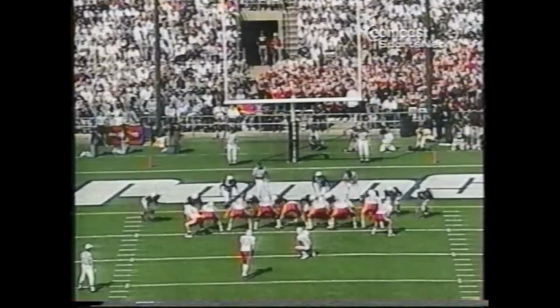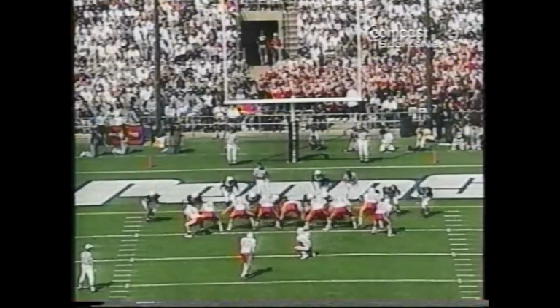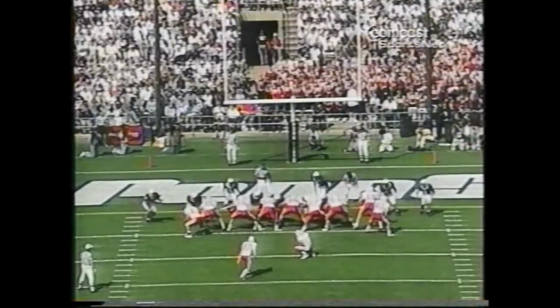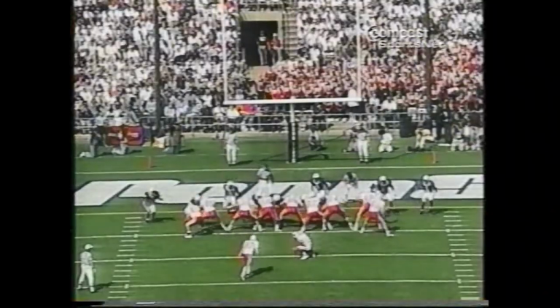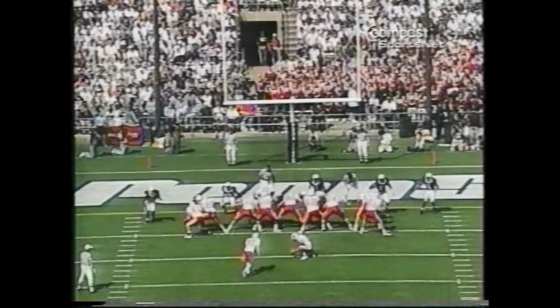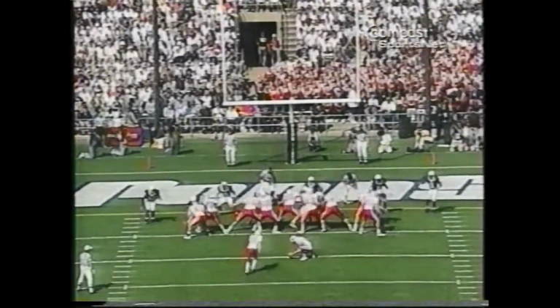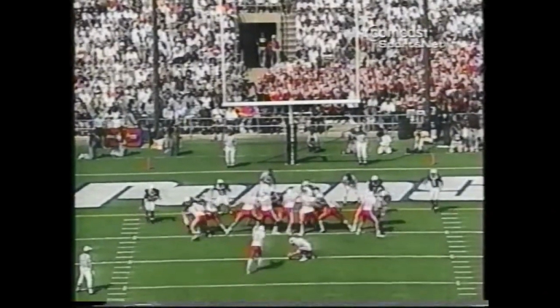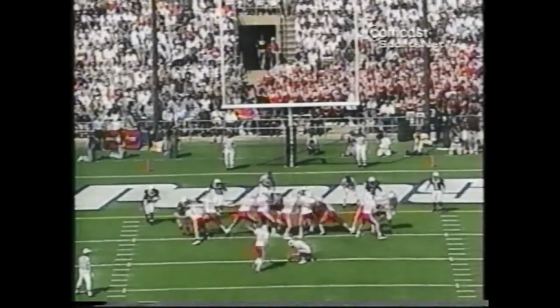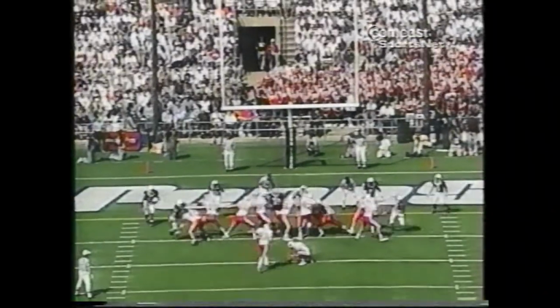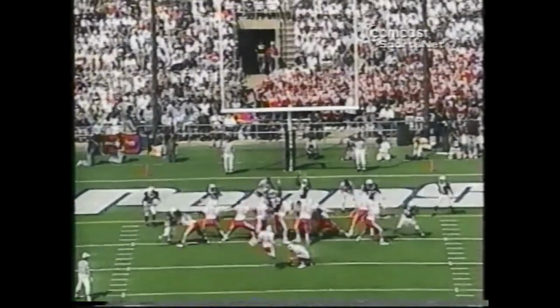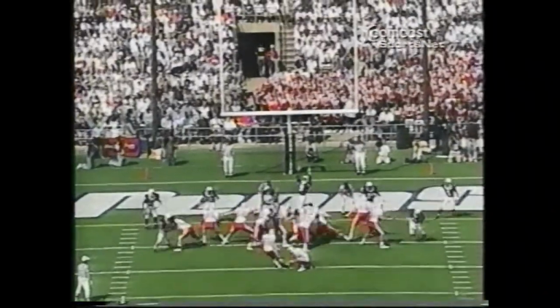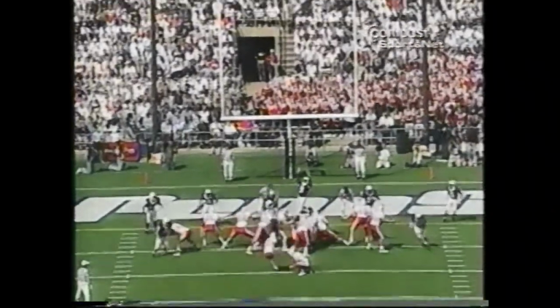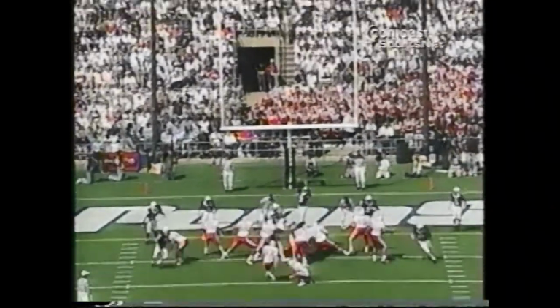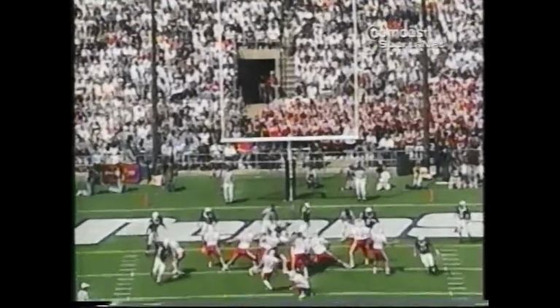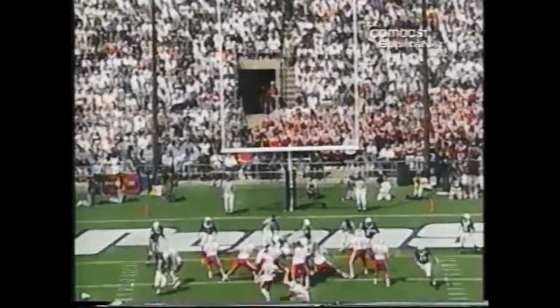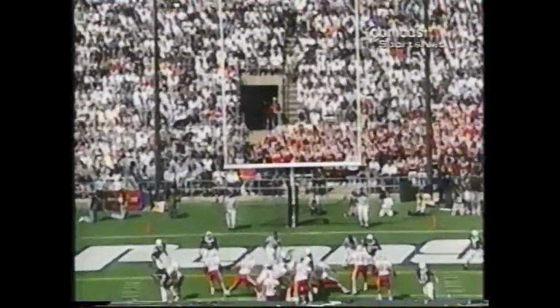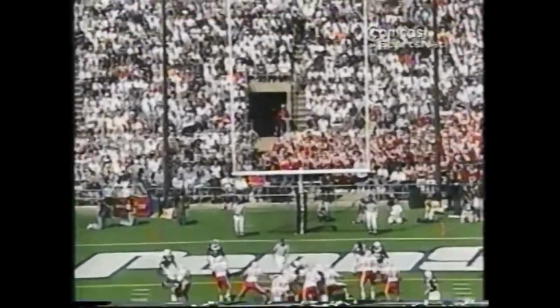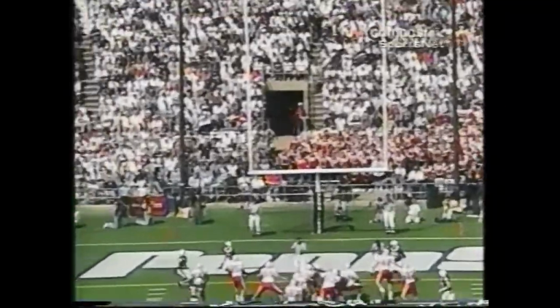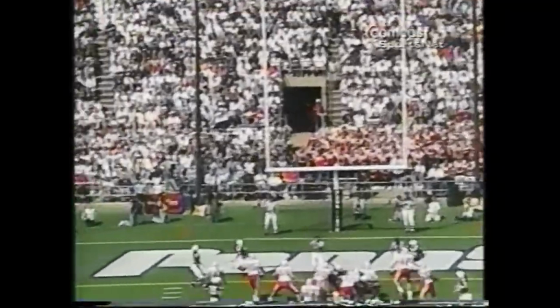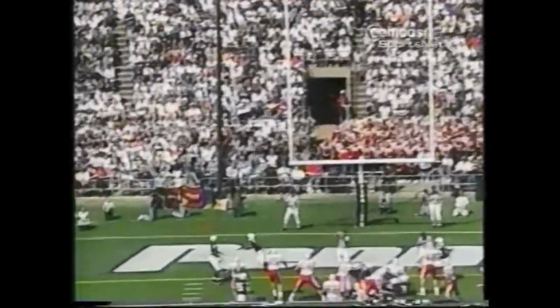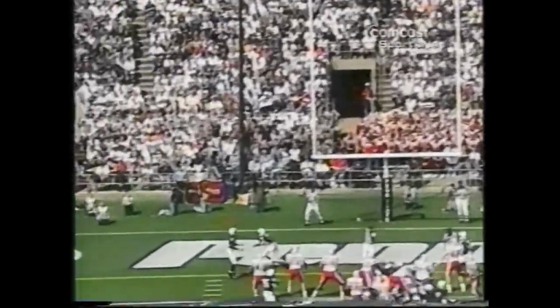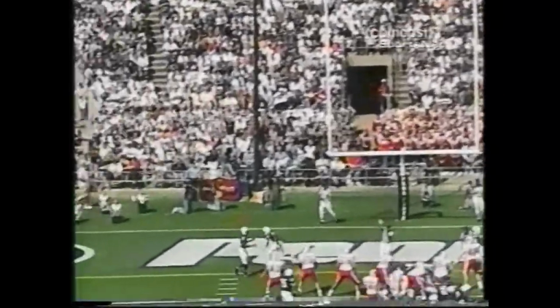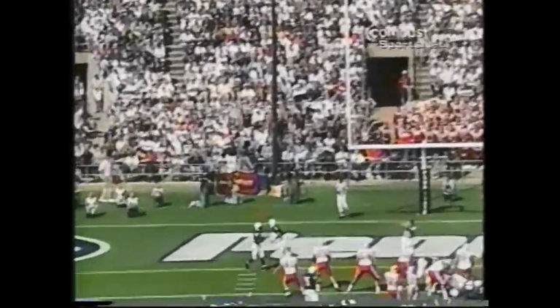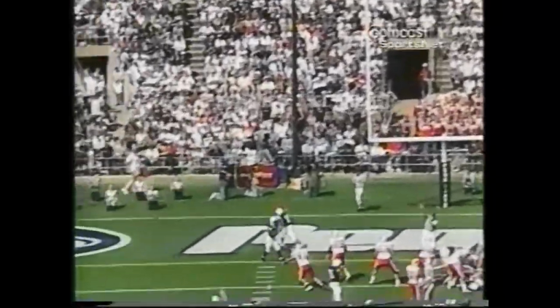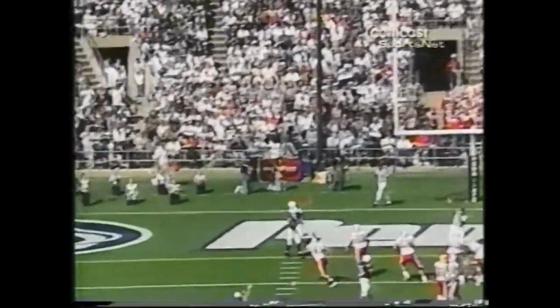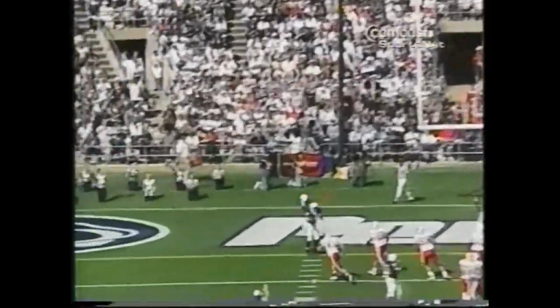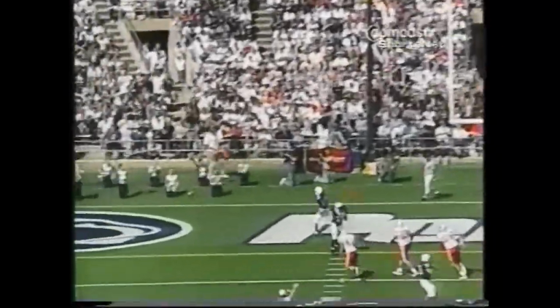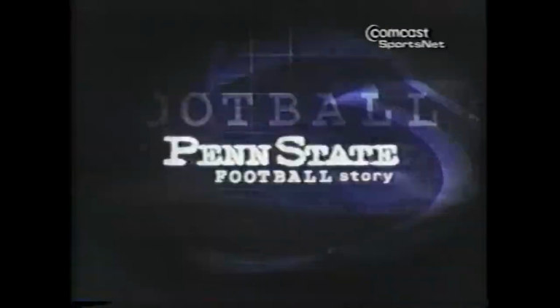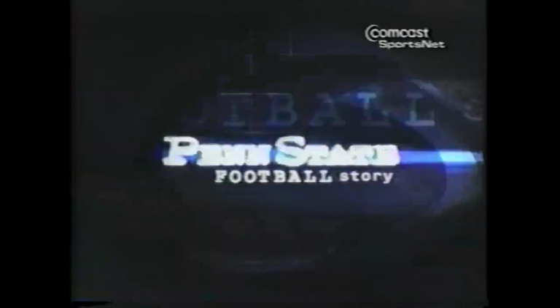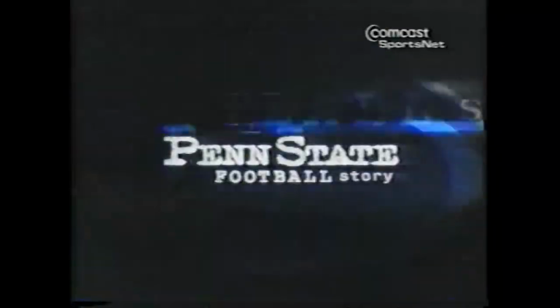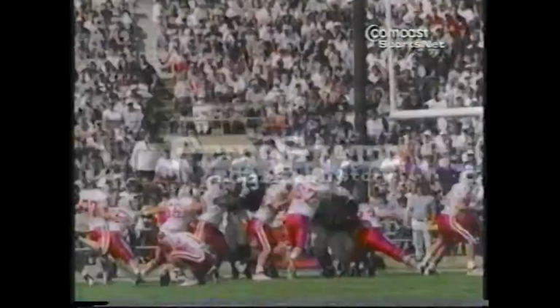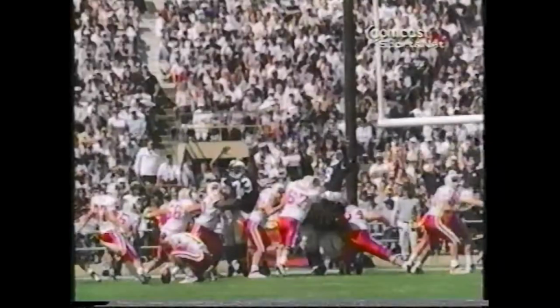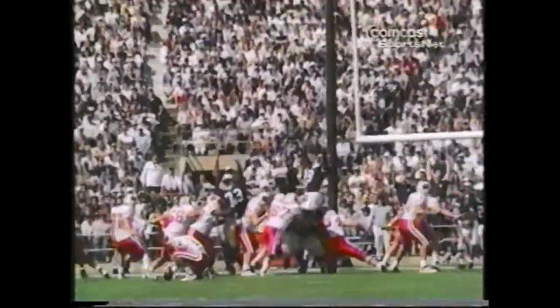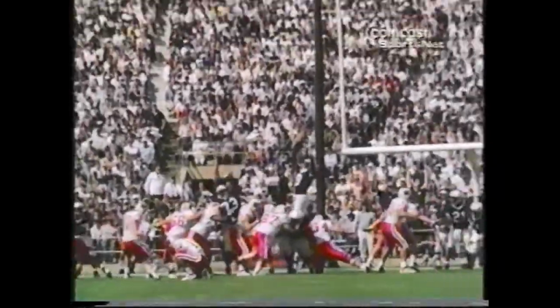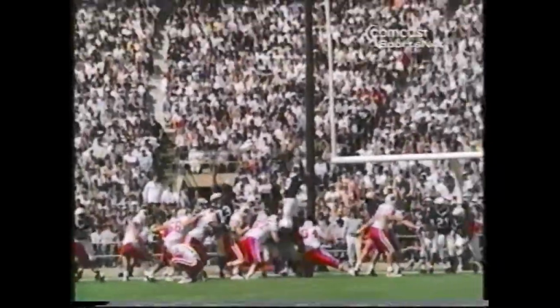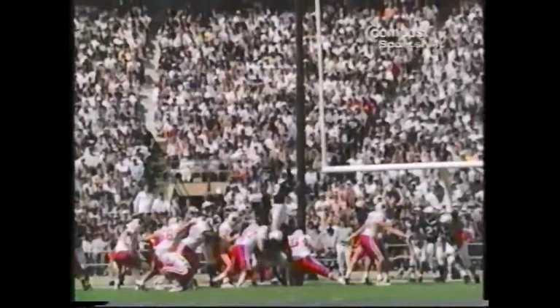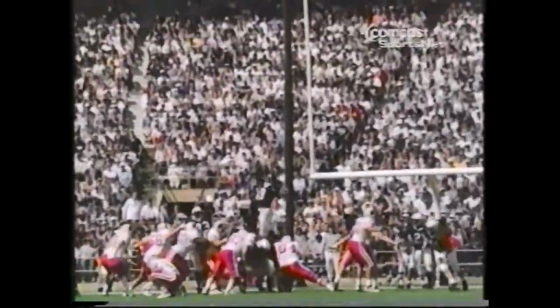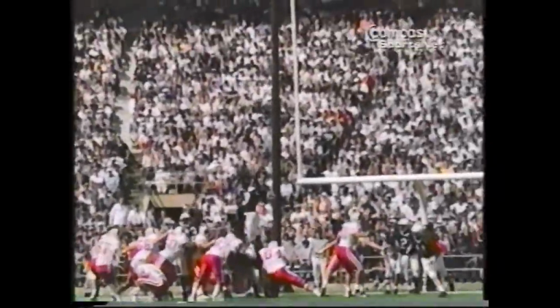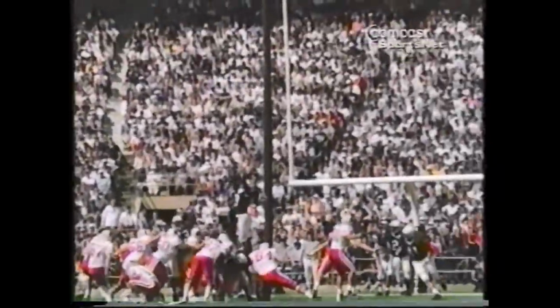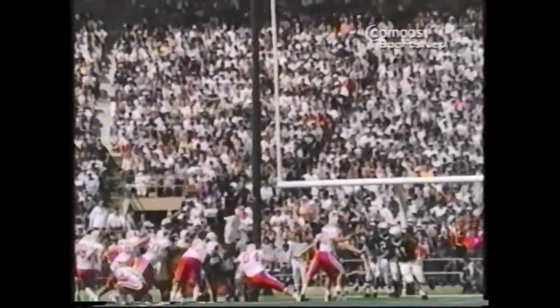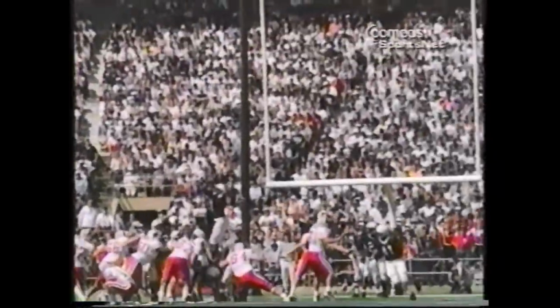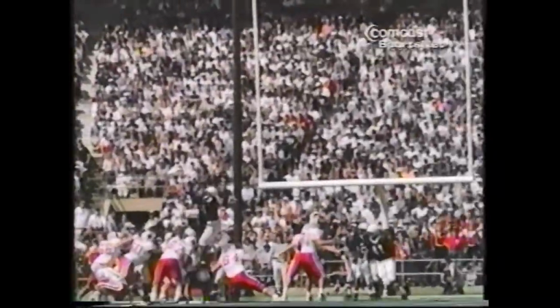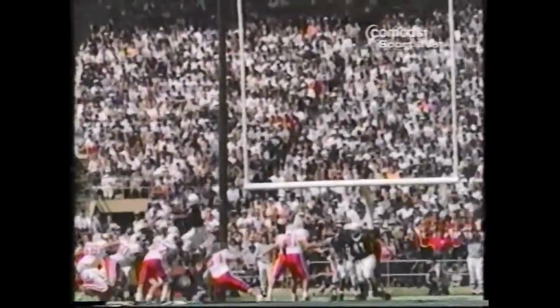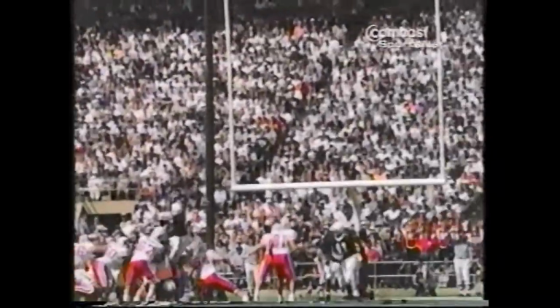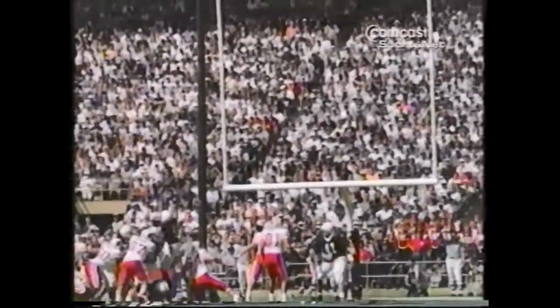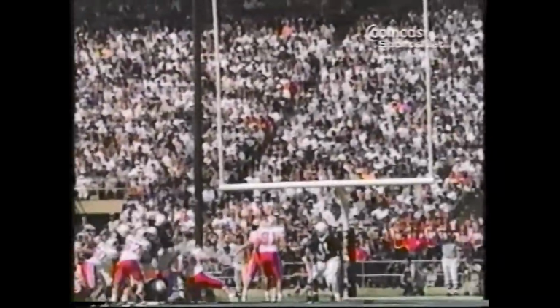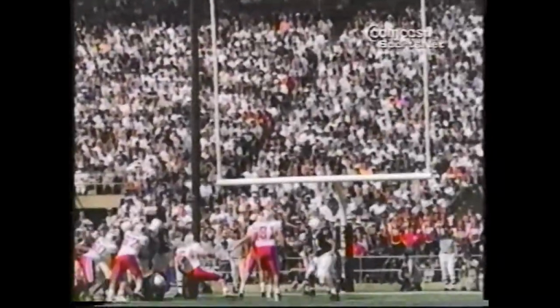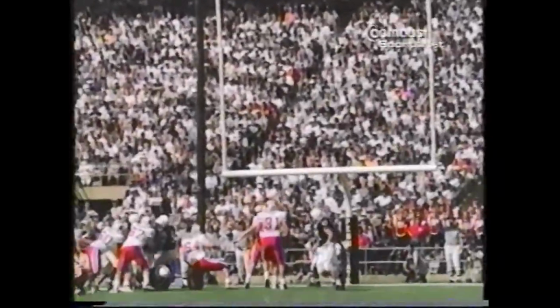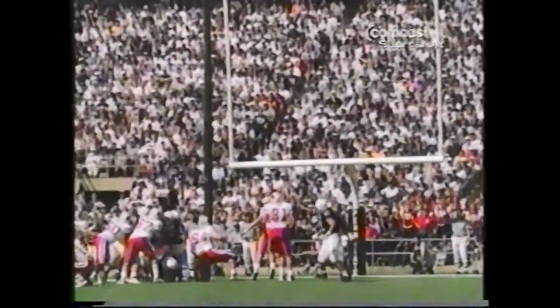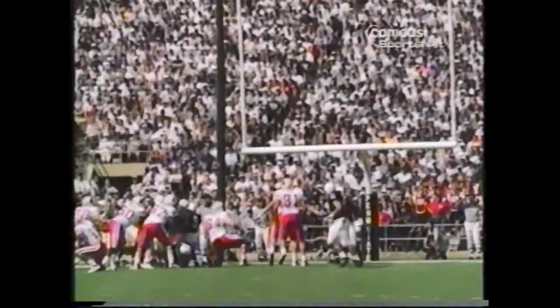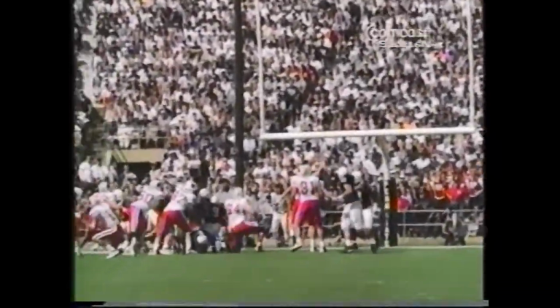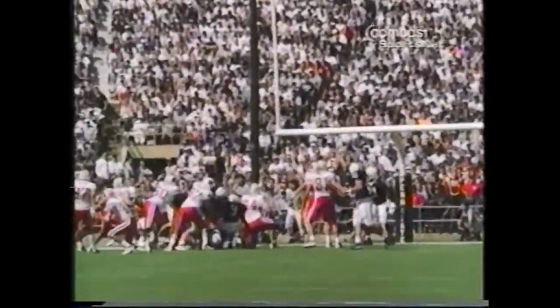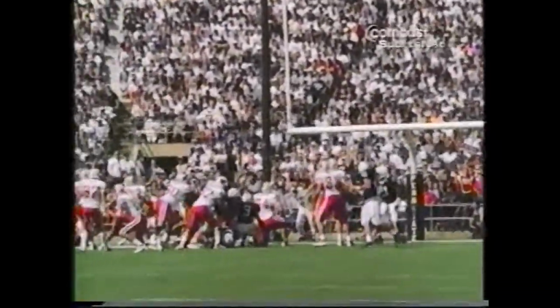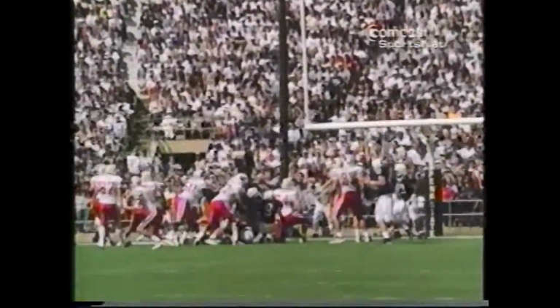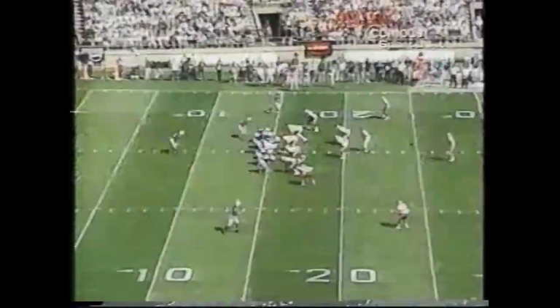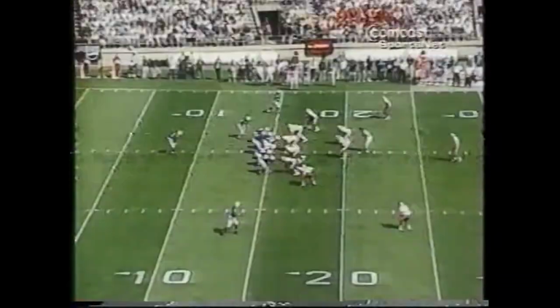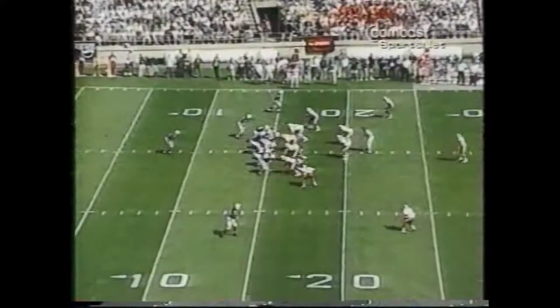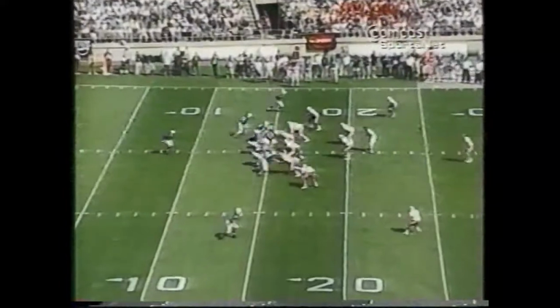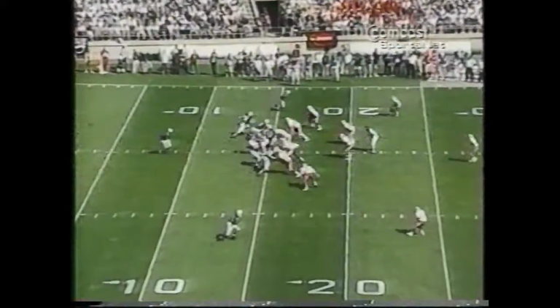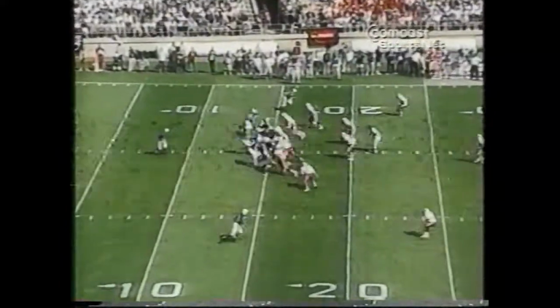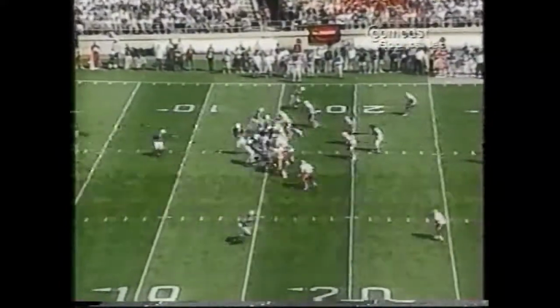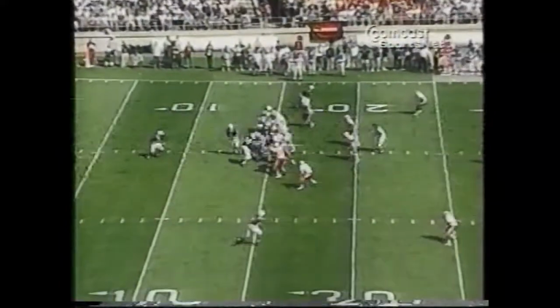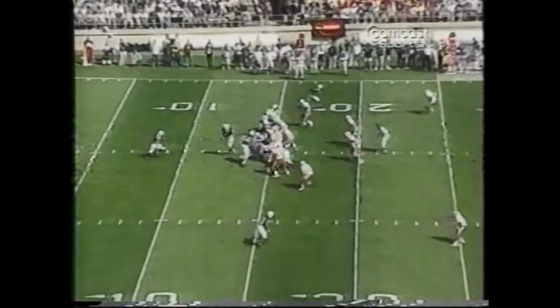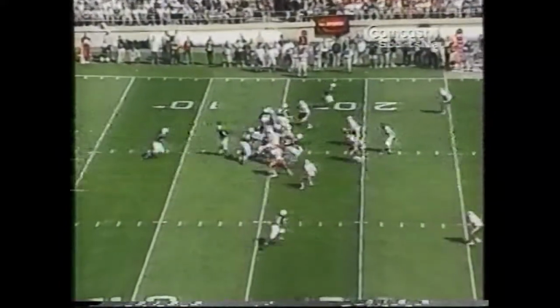Mike Allen for the extra point. Put down, the kick is blocked. Sam Crenshaw kept it a six-point game as Penn State's offense went right back to work.